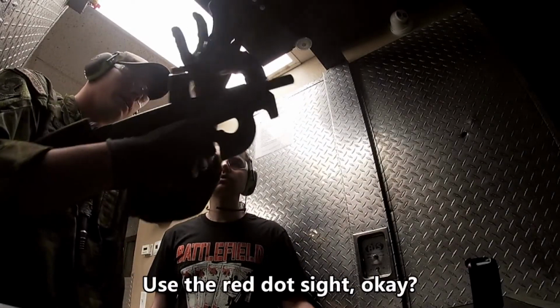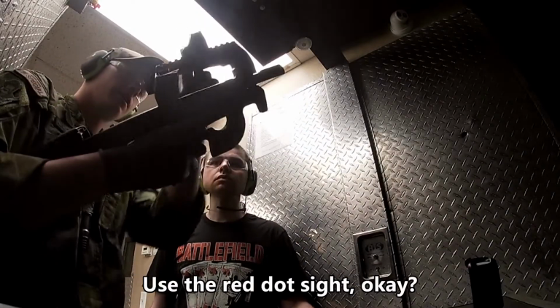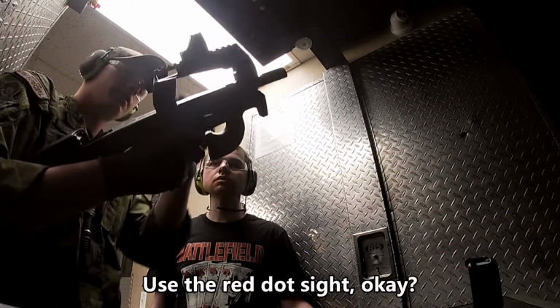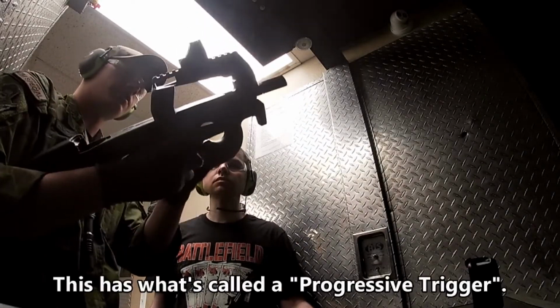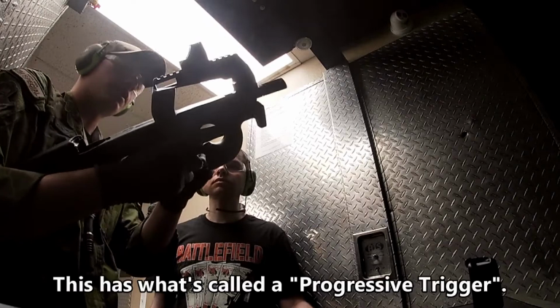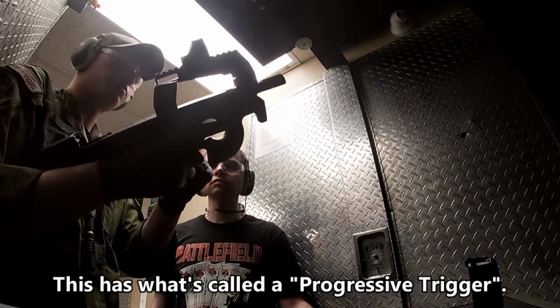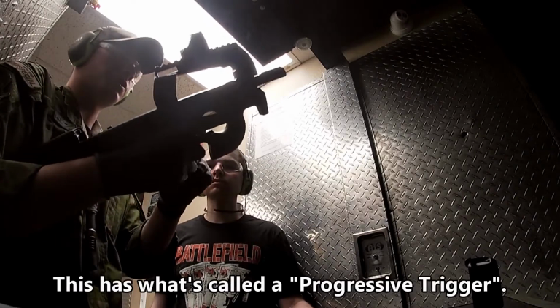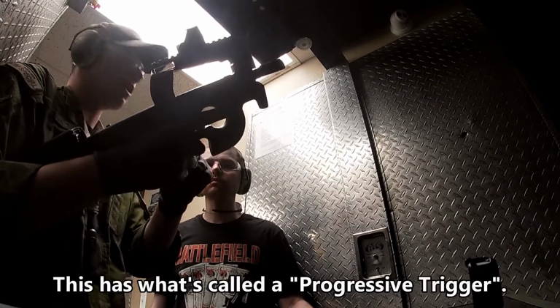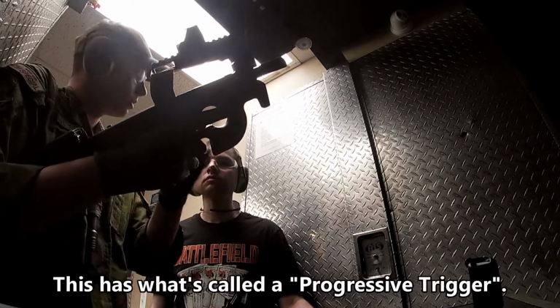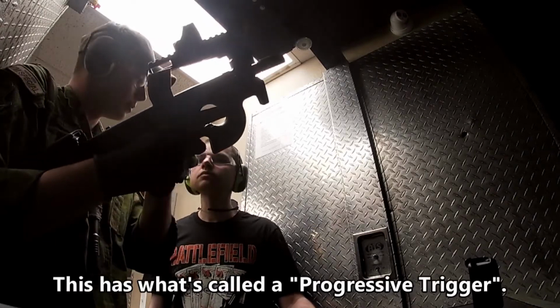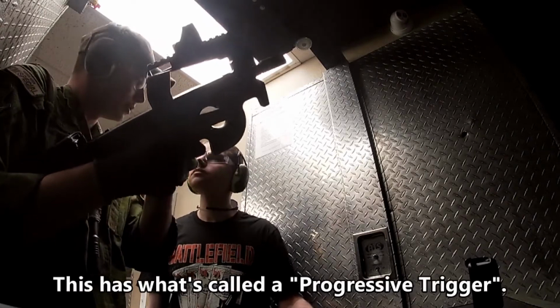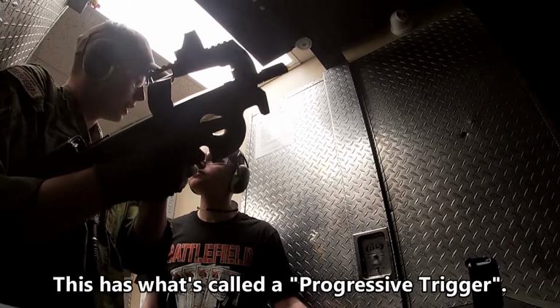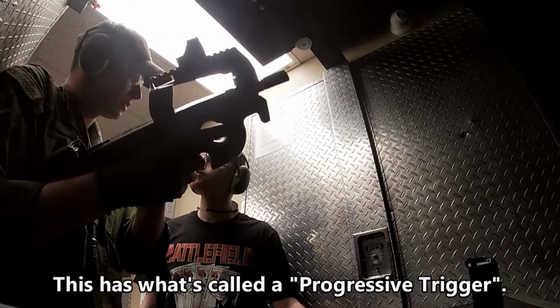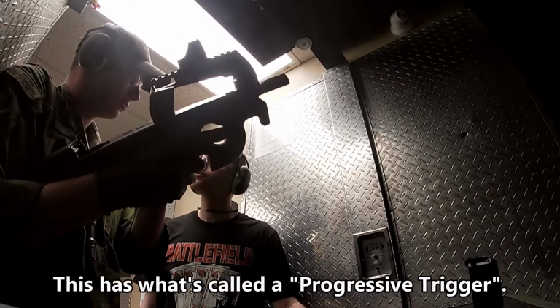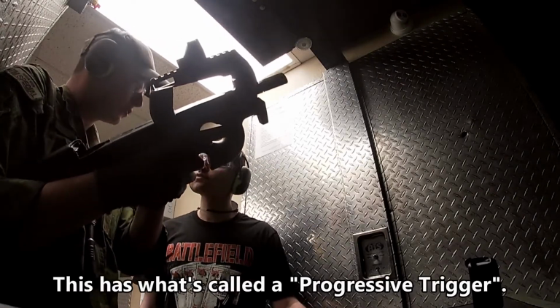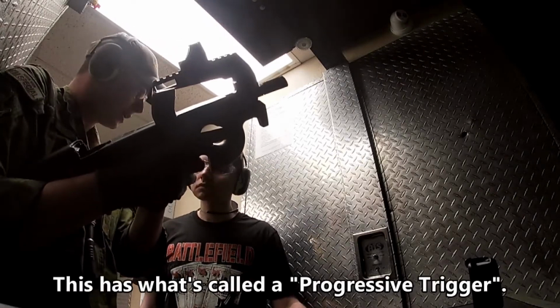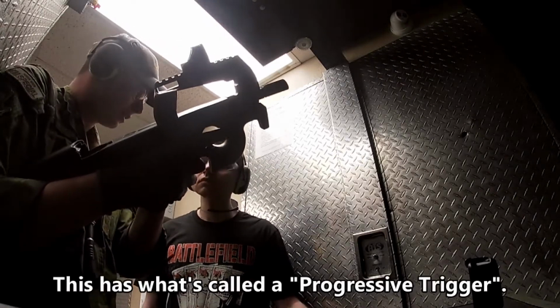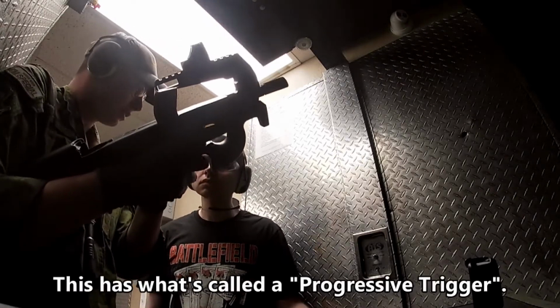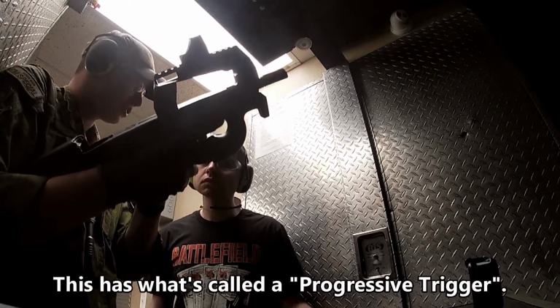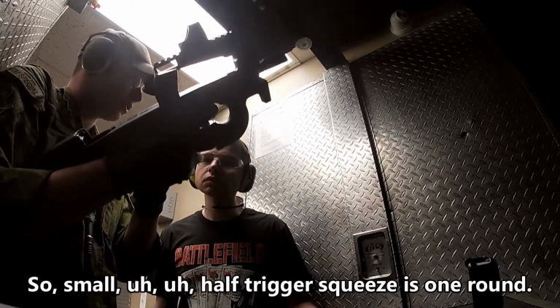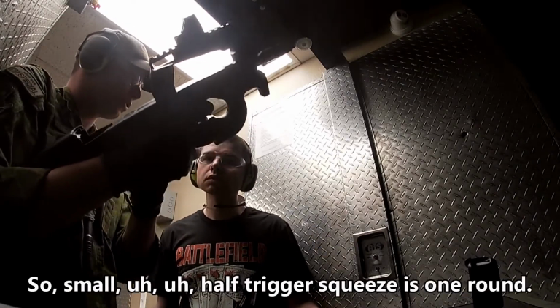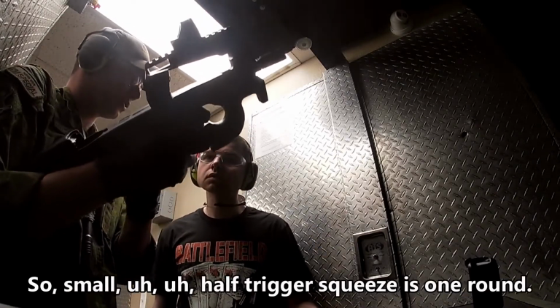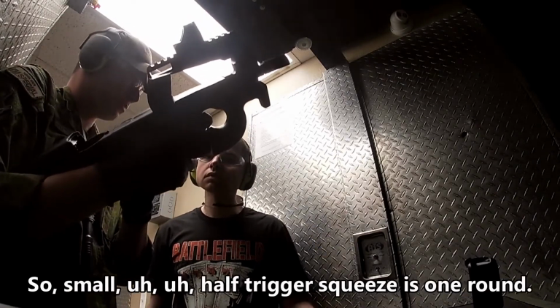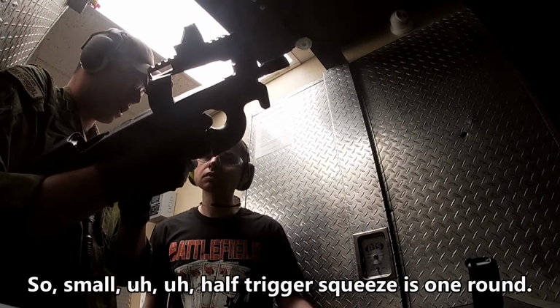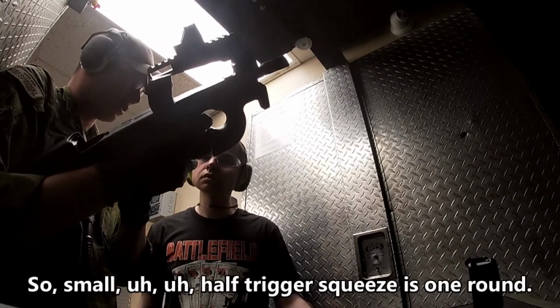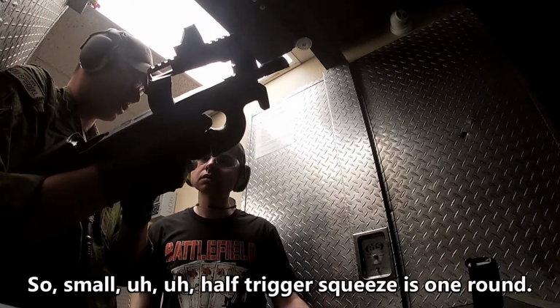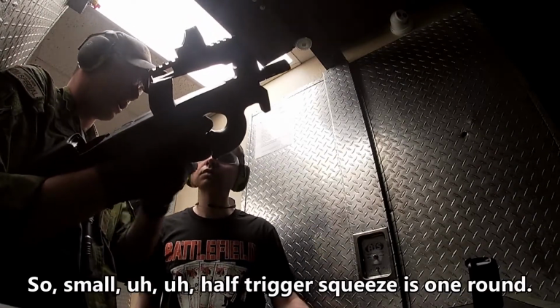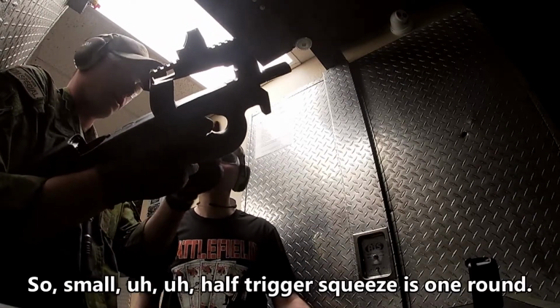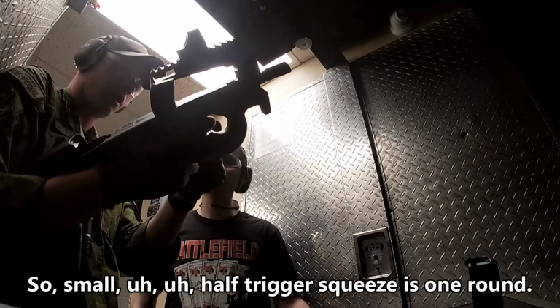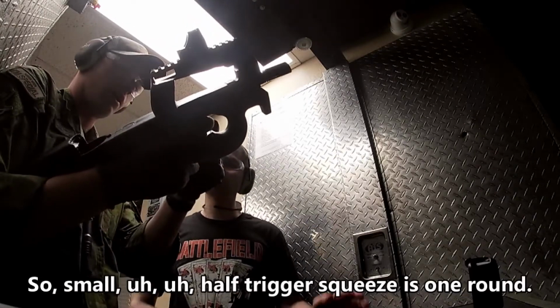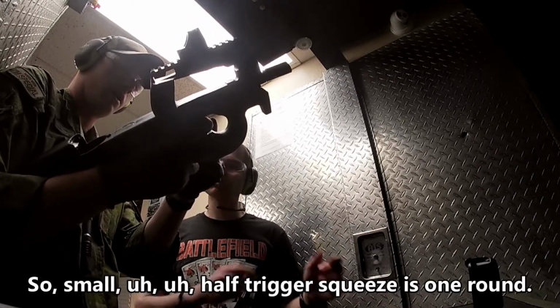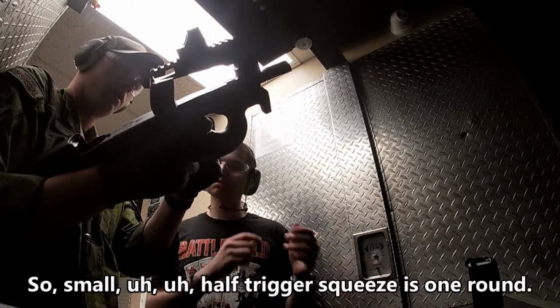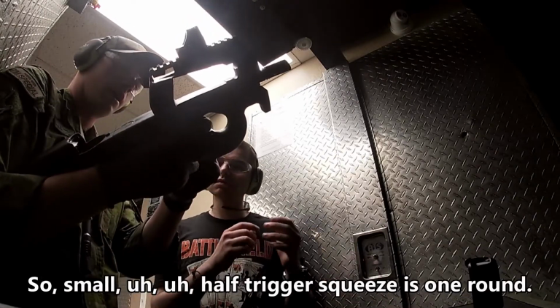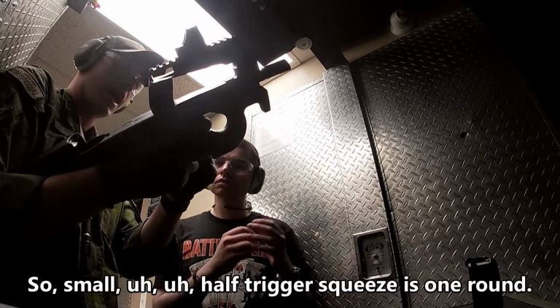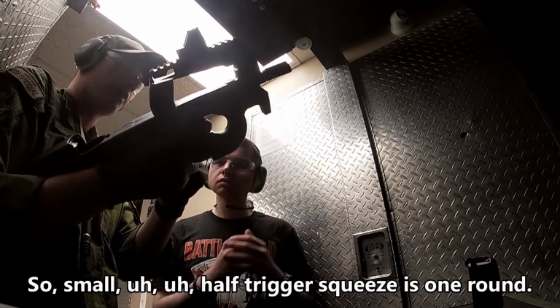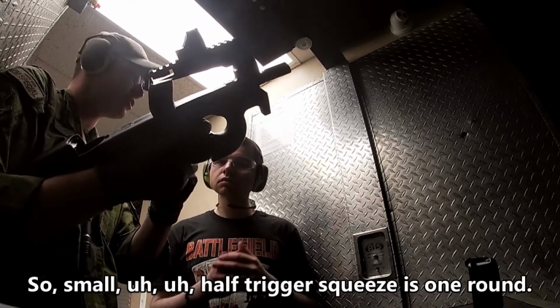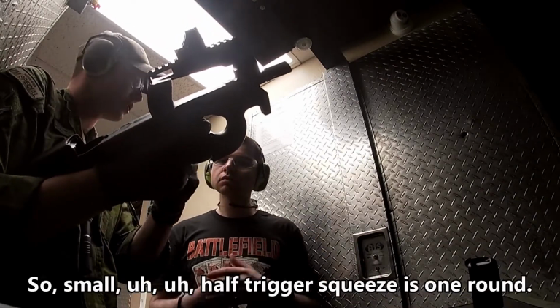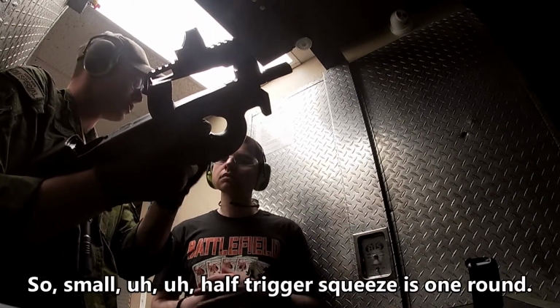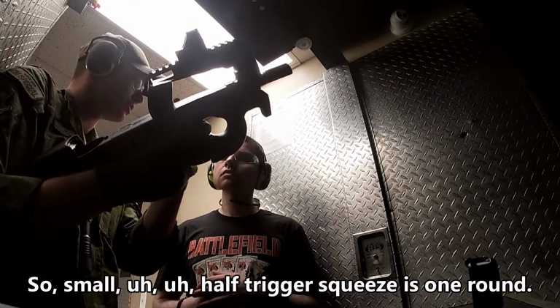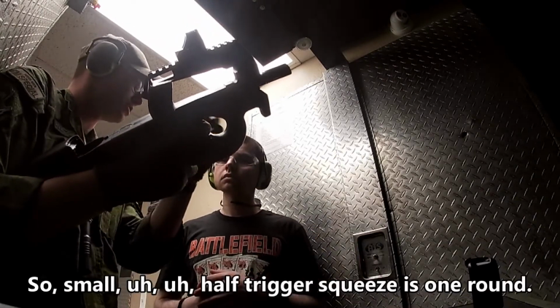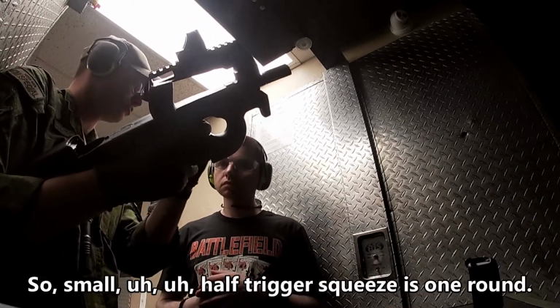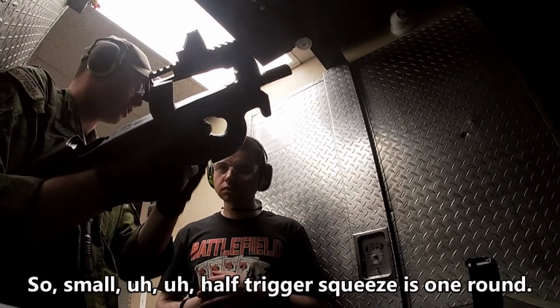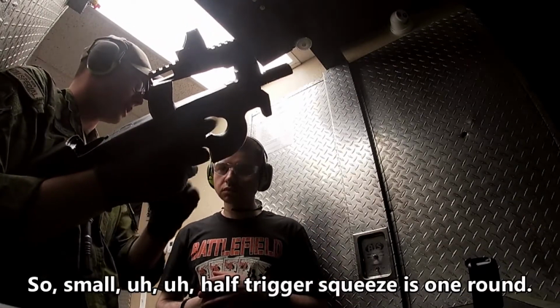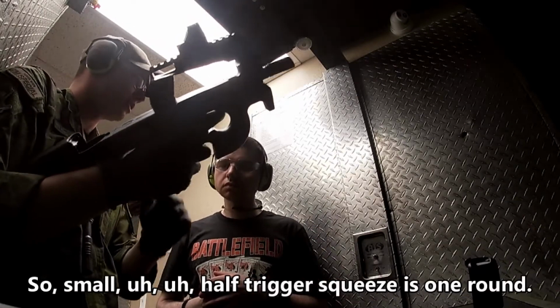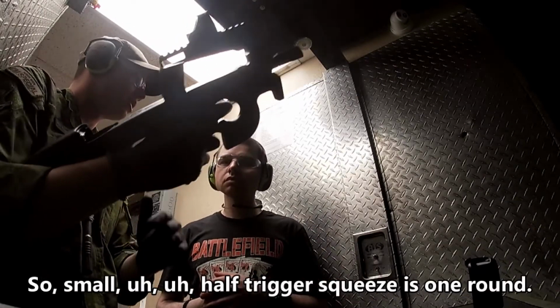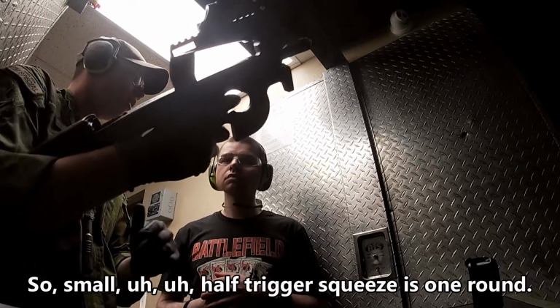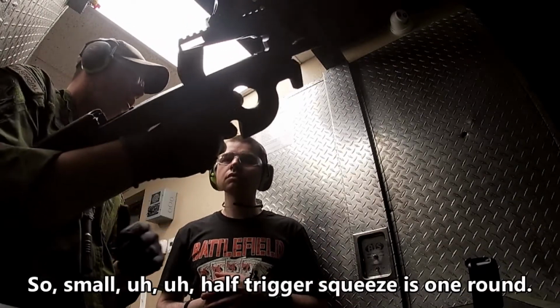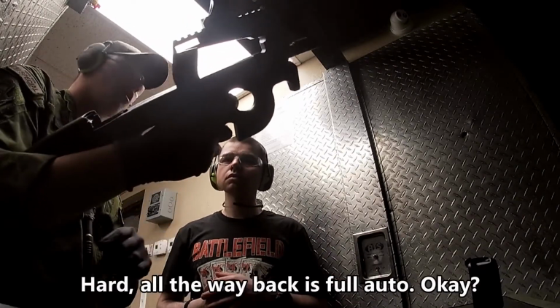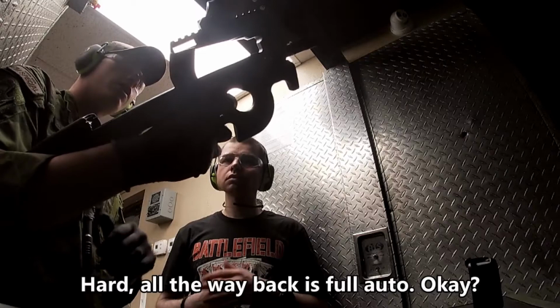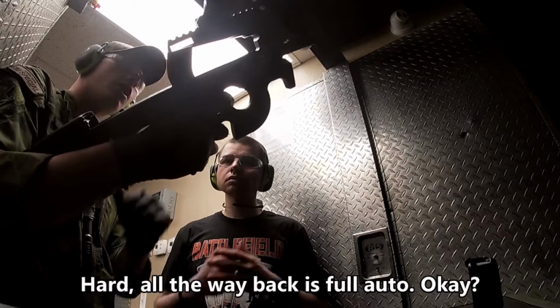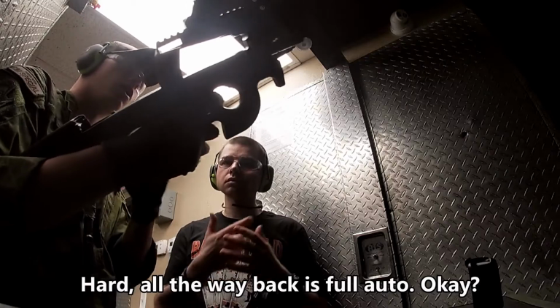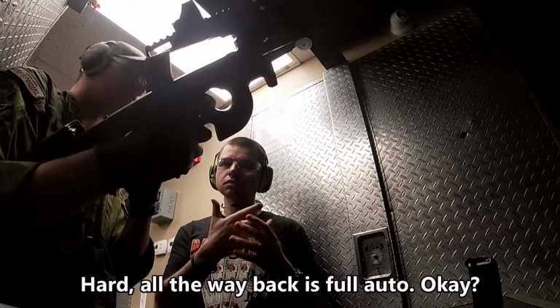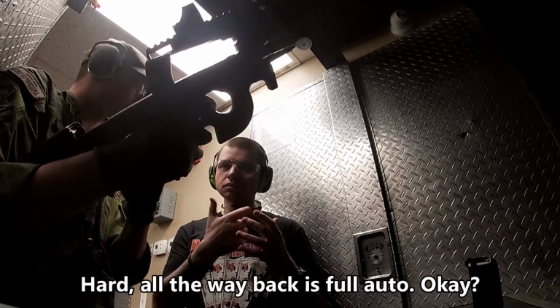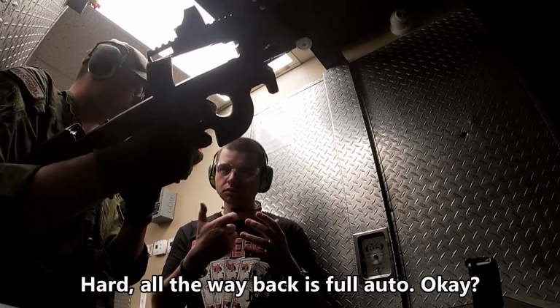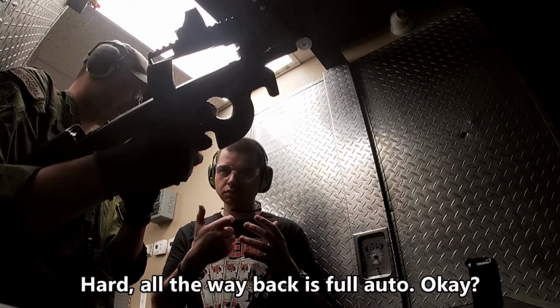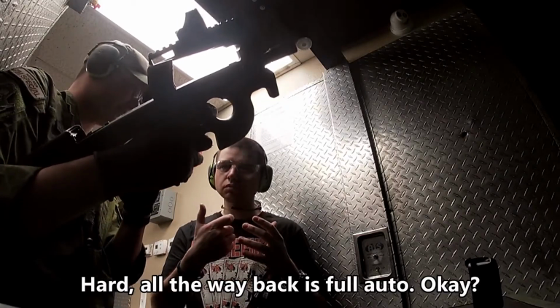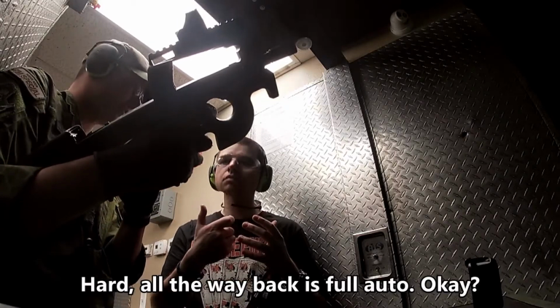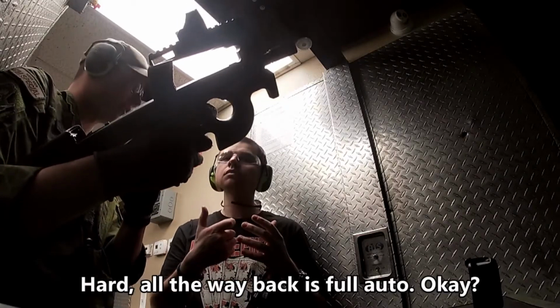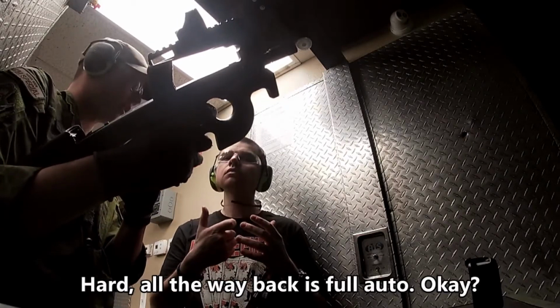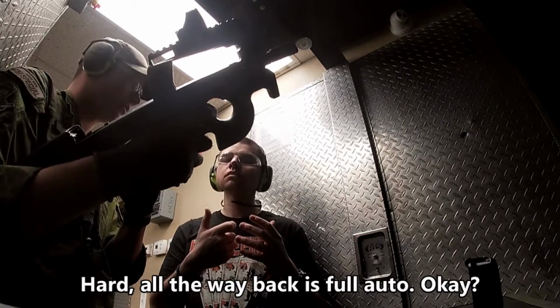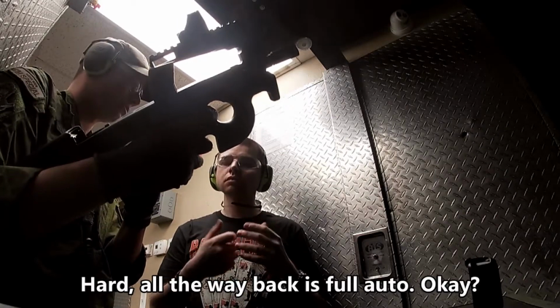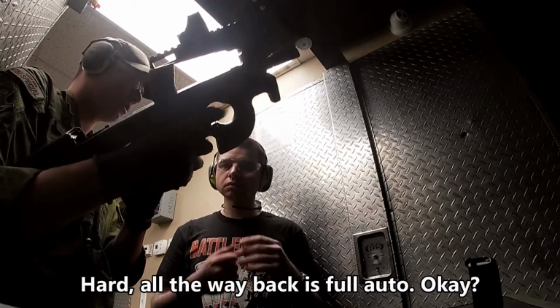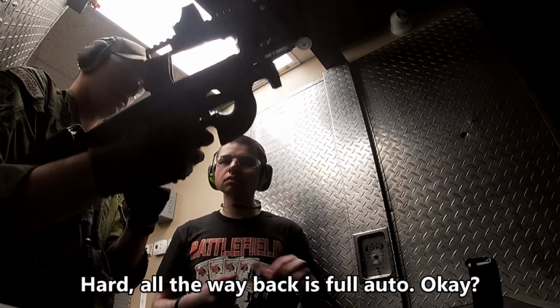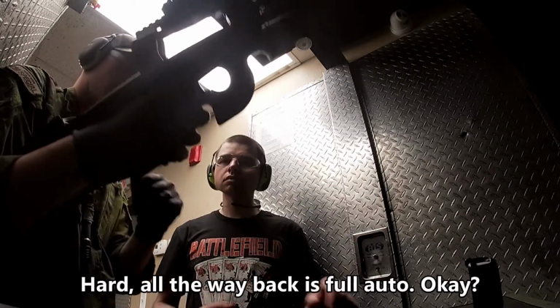This has what's called the progressive trigger. So small, half trigger squeezes one round; hard all the way back is full auto, okay?